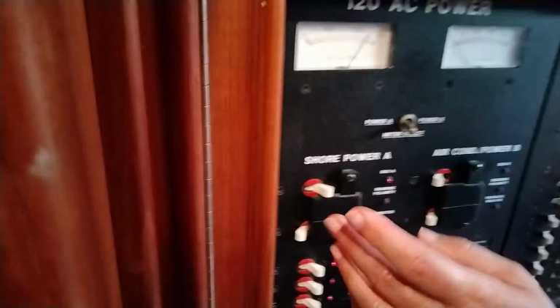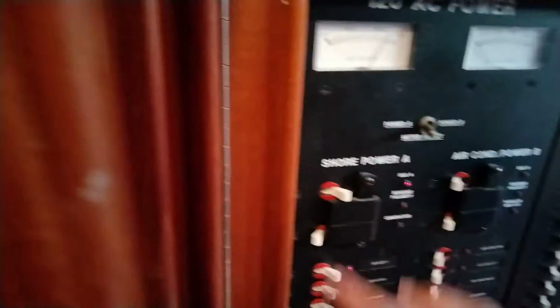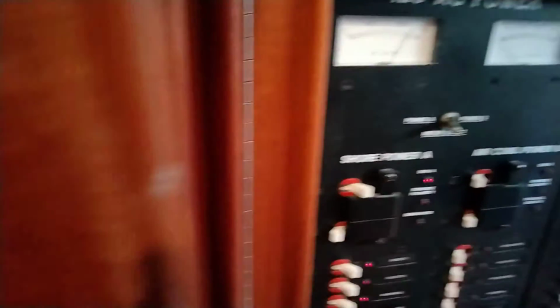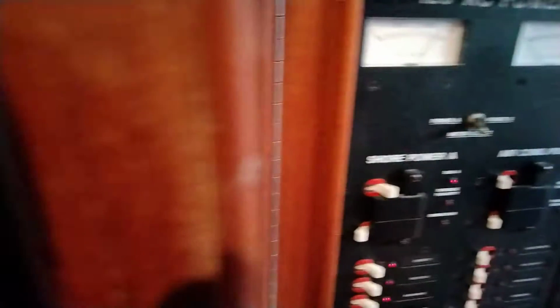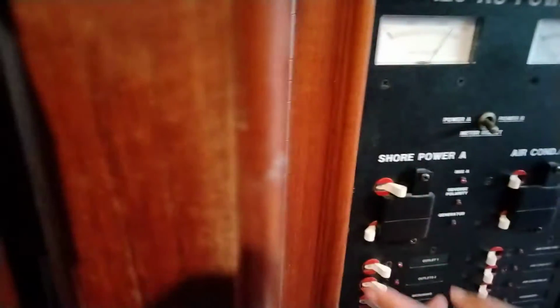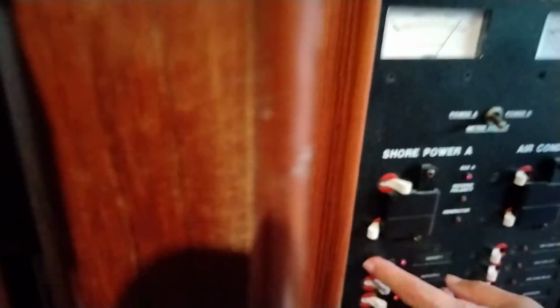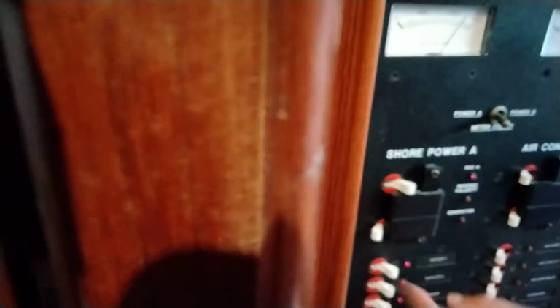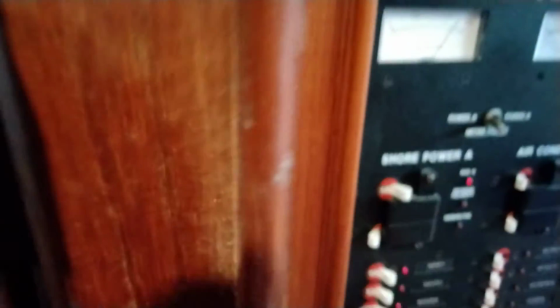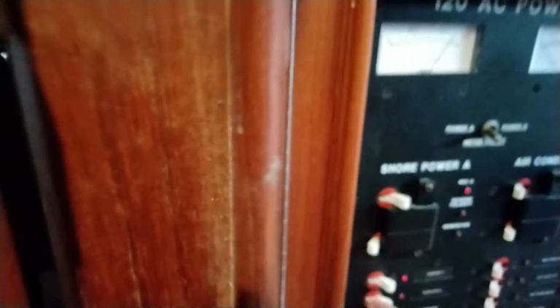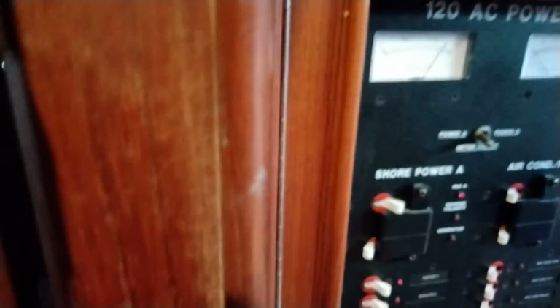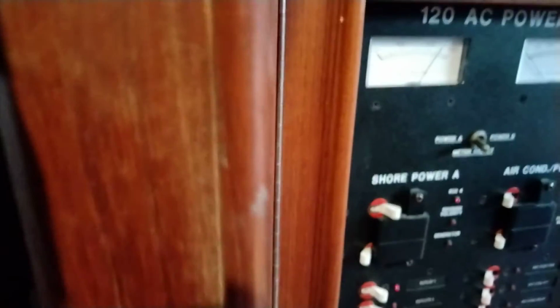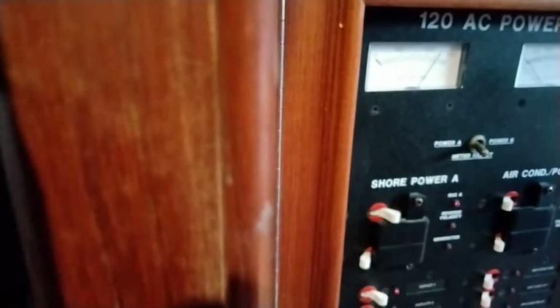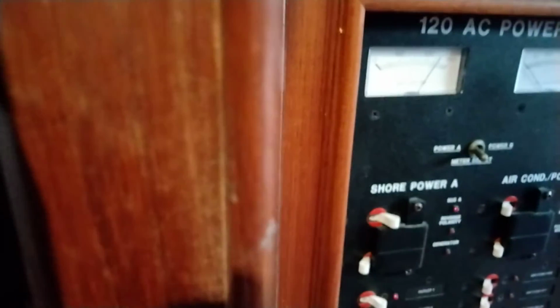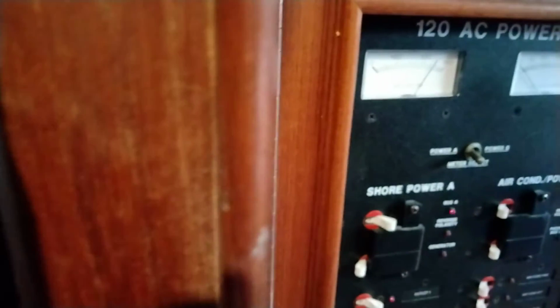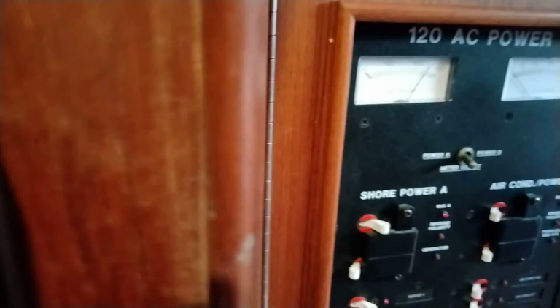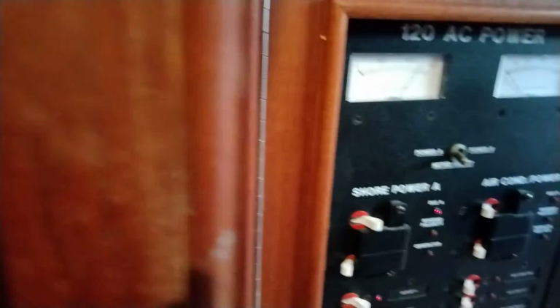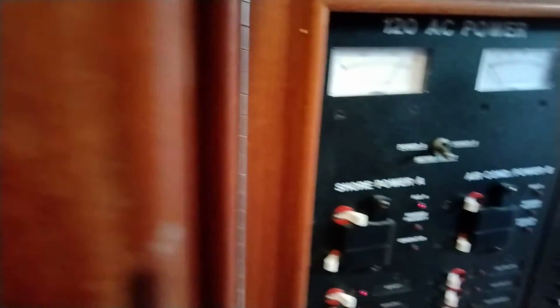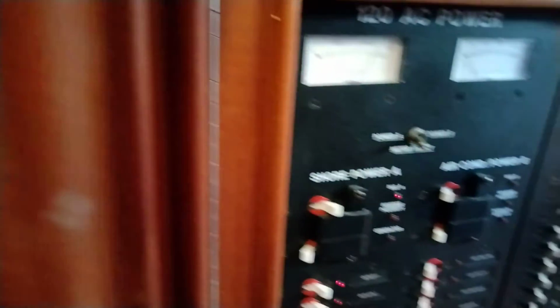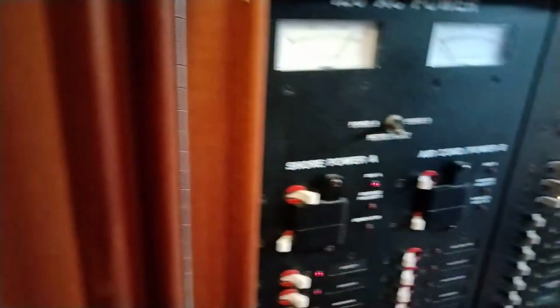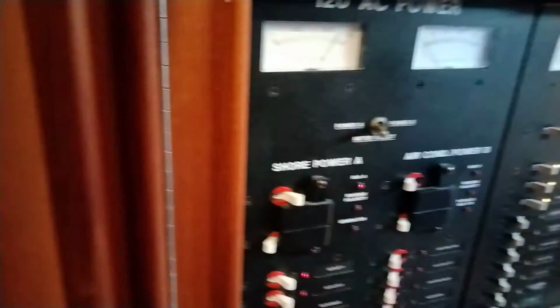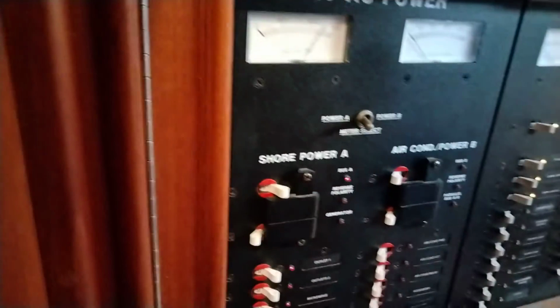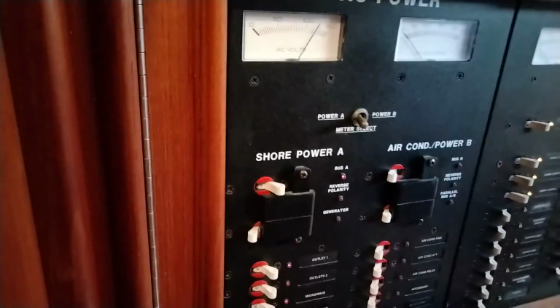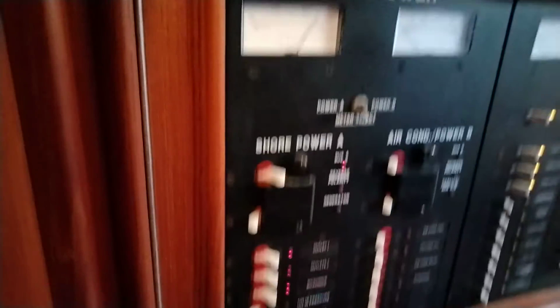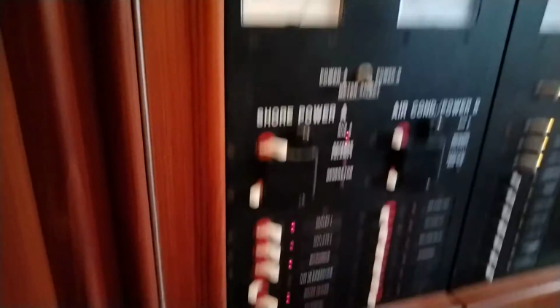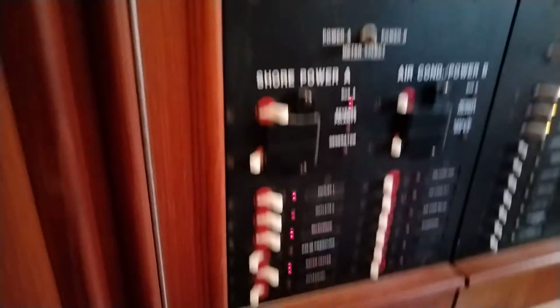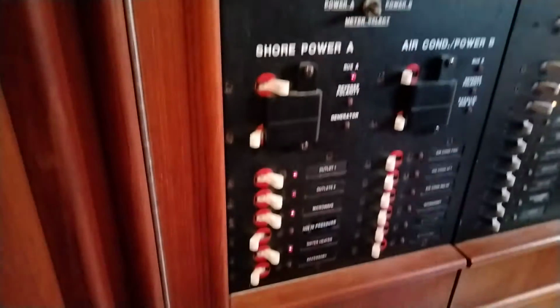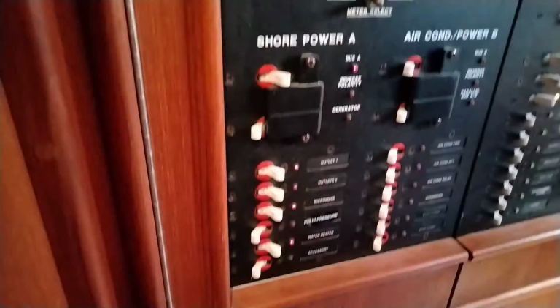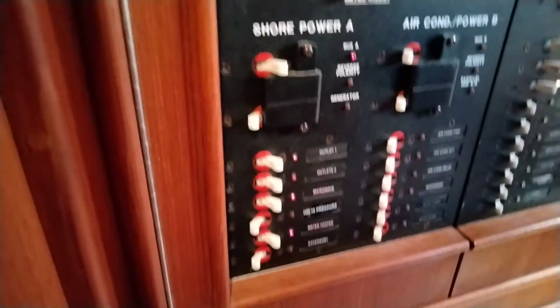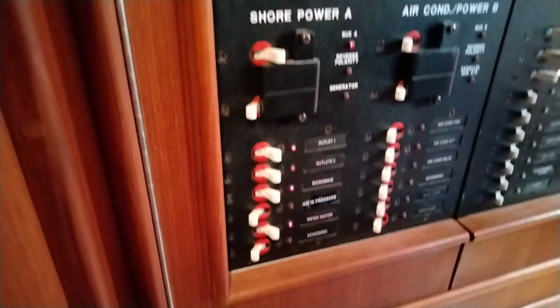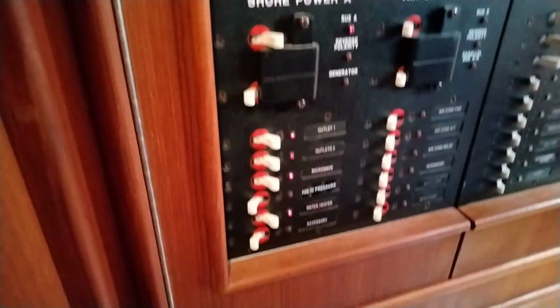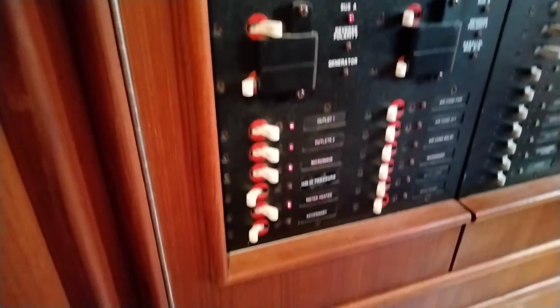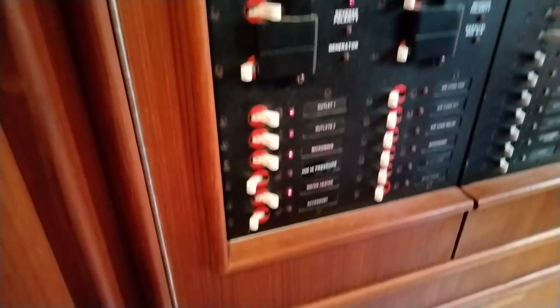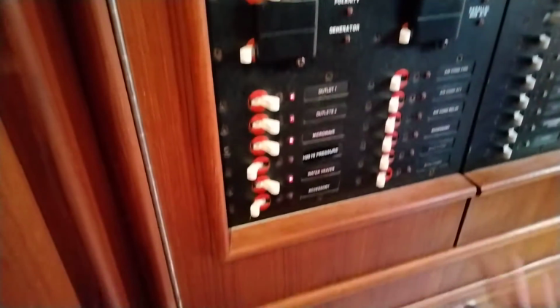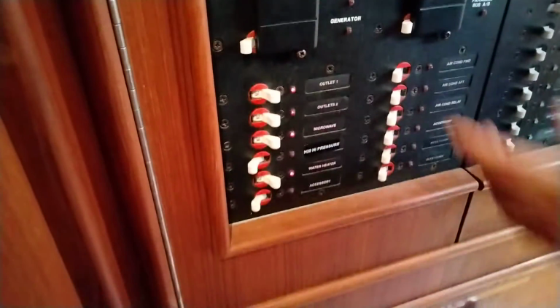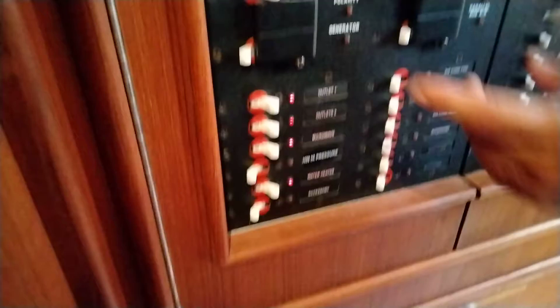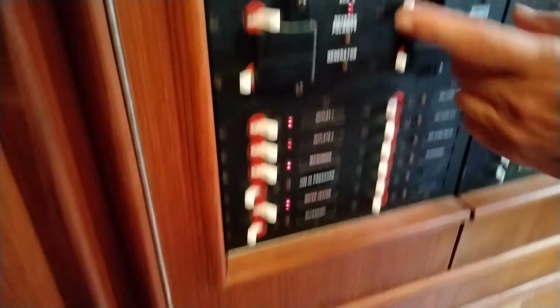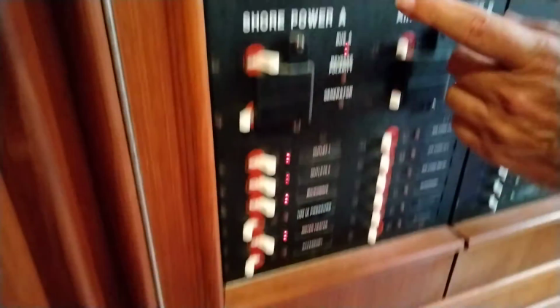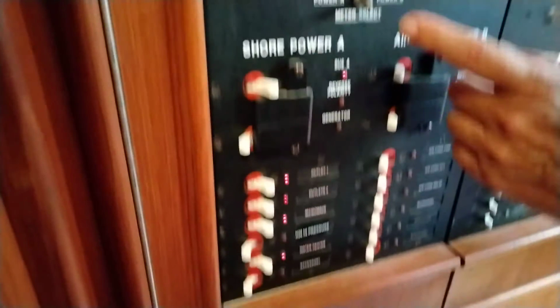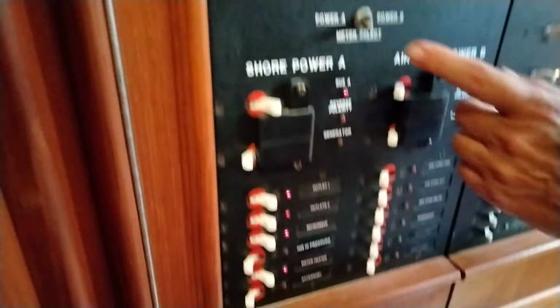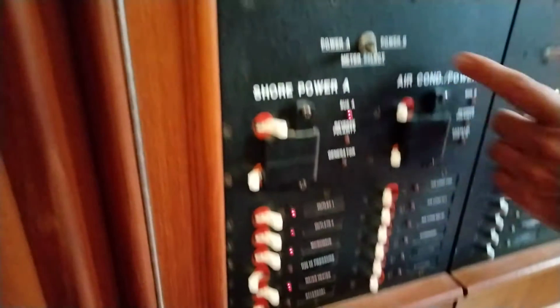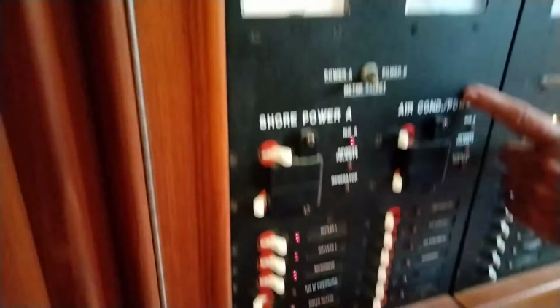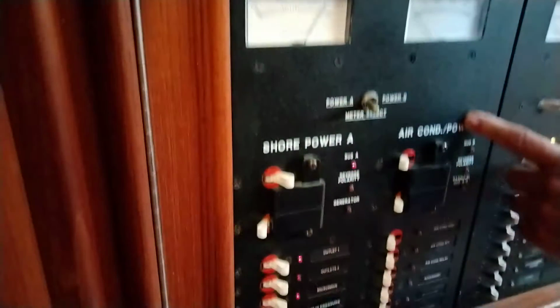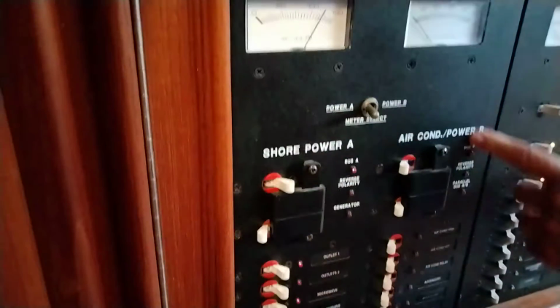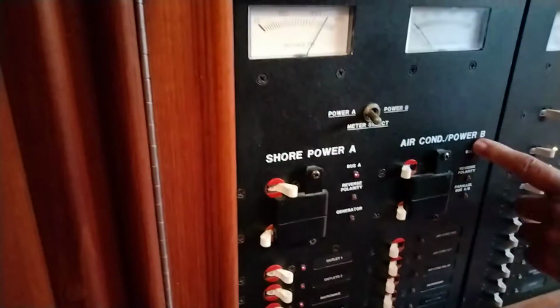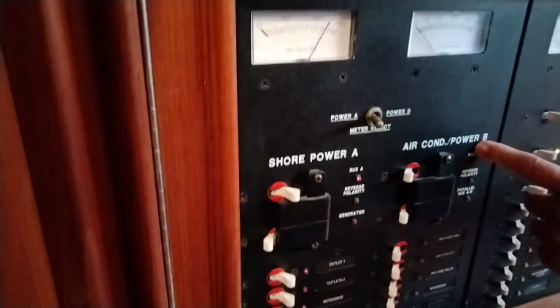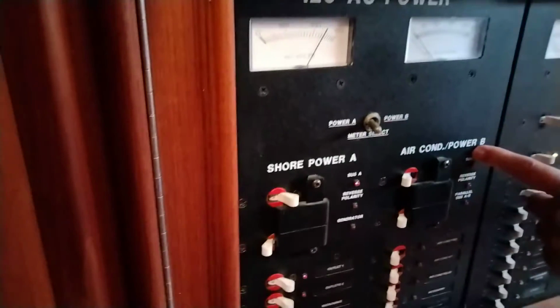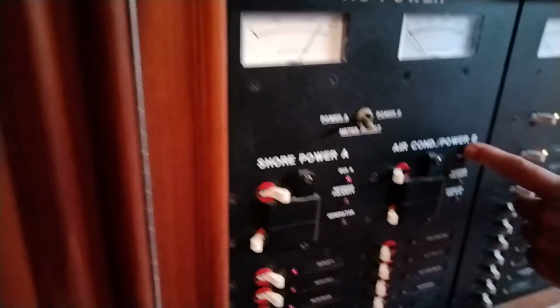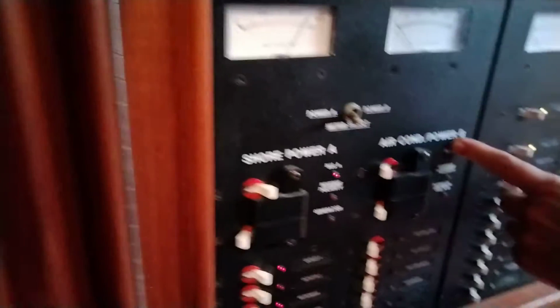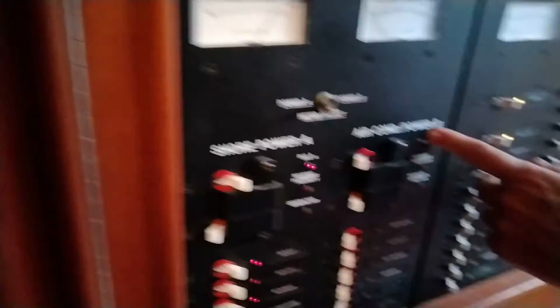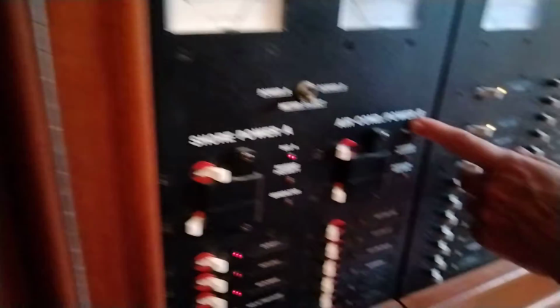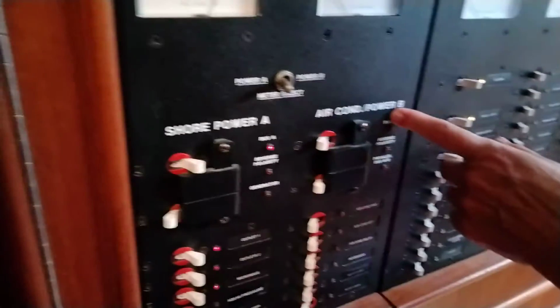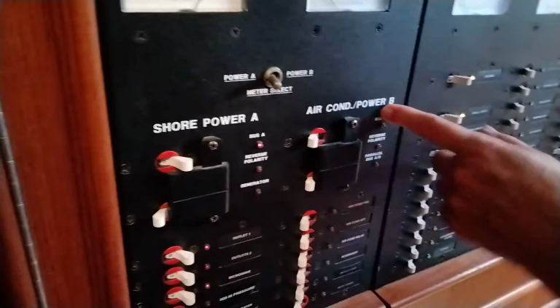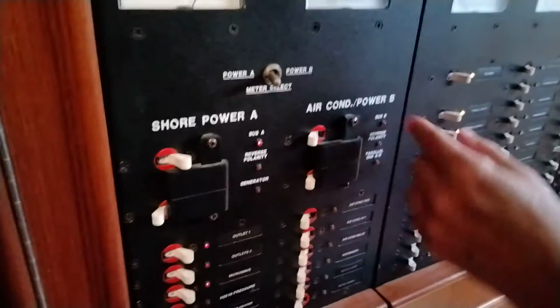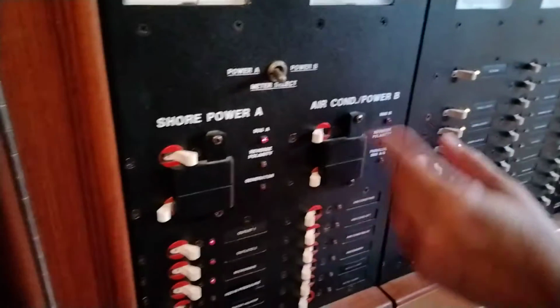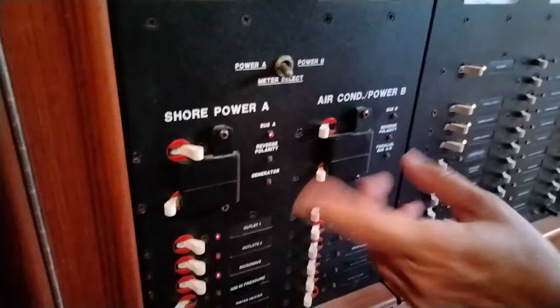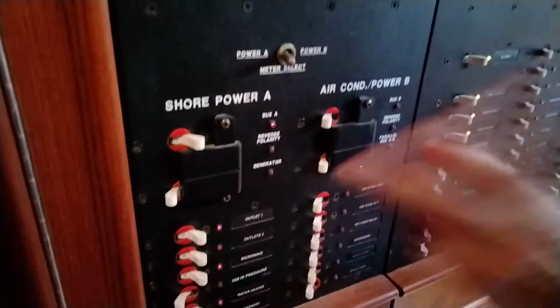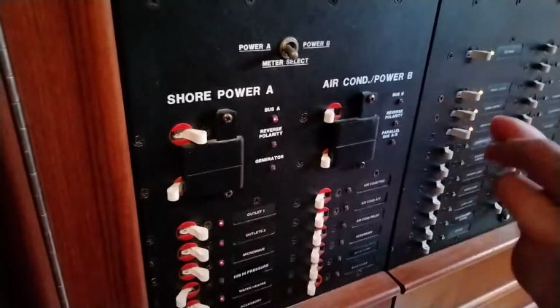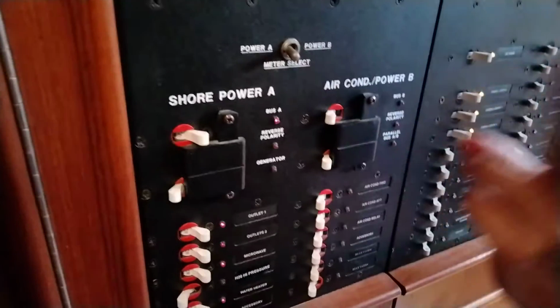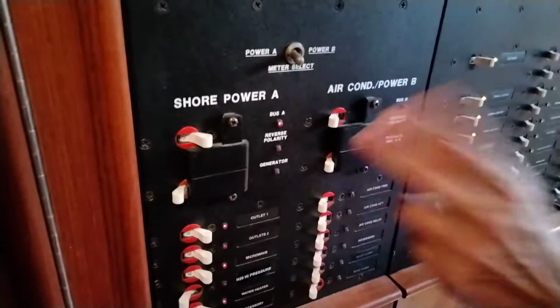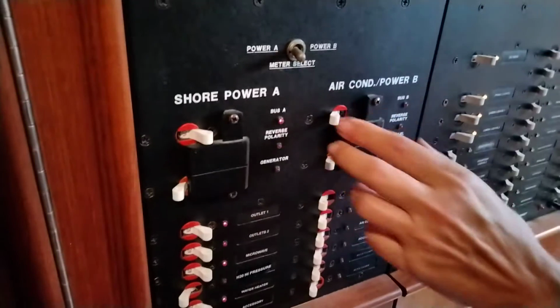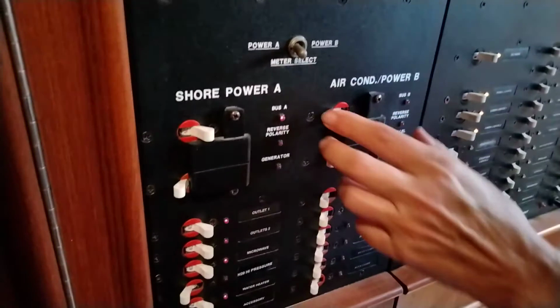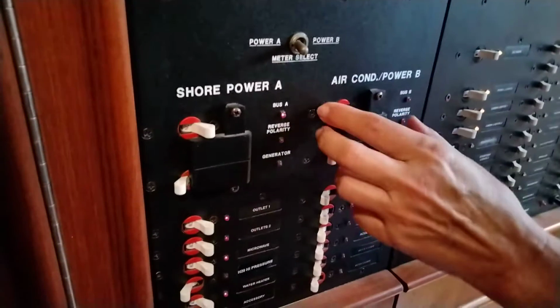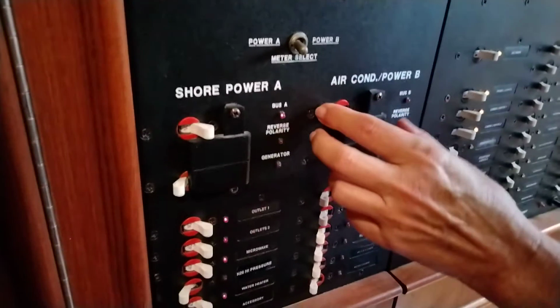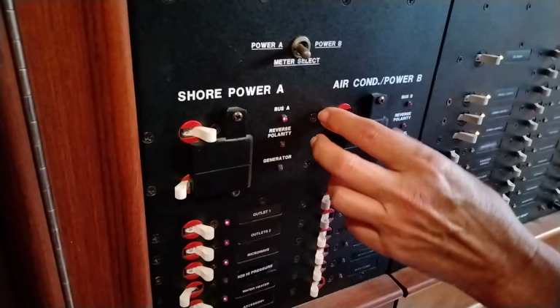Panel A covers outlets, microwave — pretty self-explanatory. For the air conditioner, this is going to be panel B, line two.